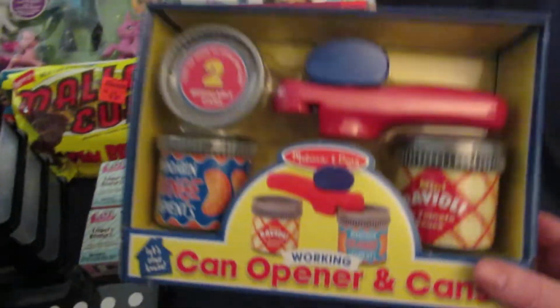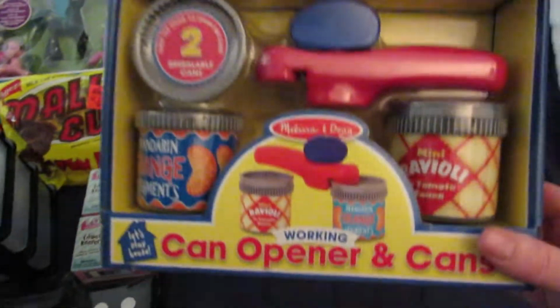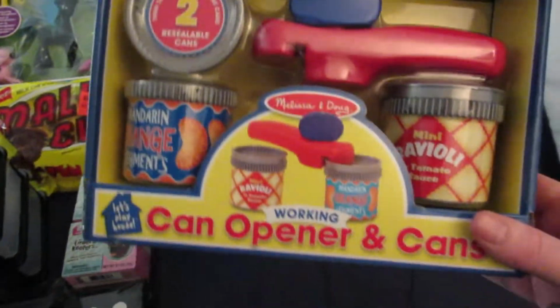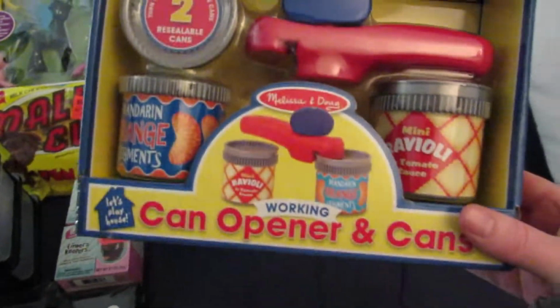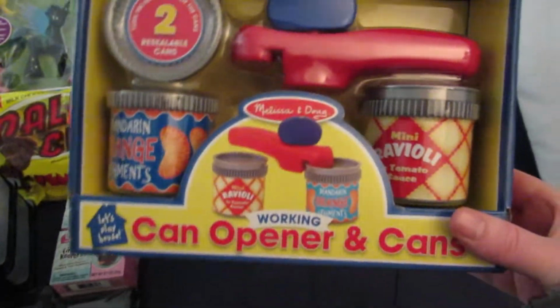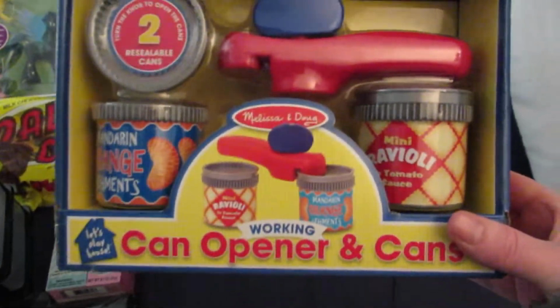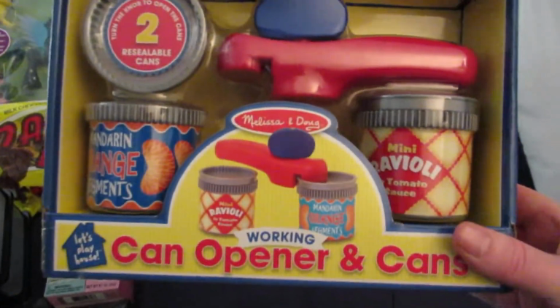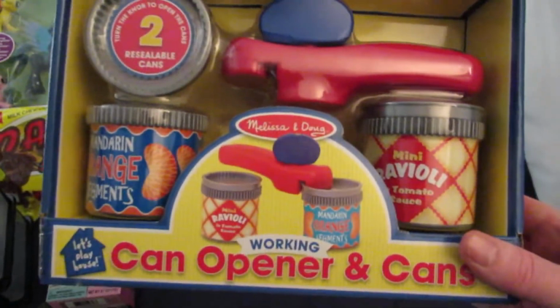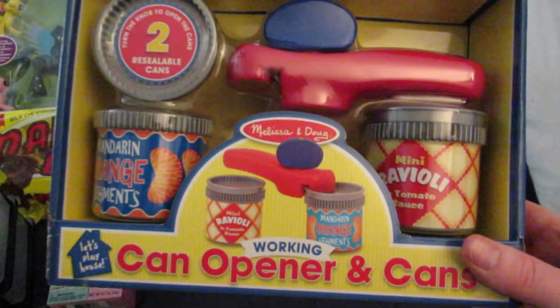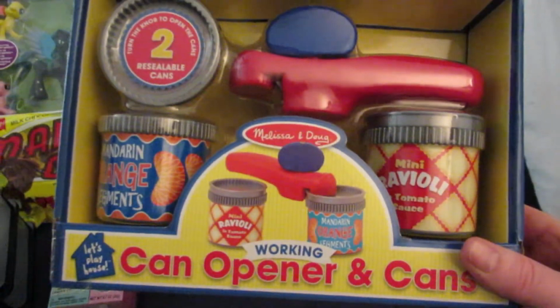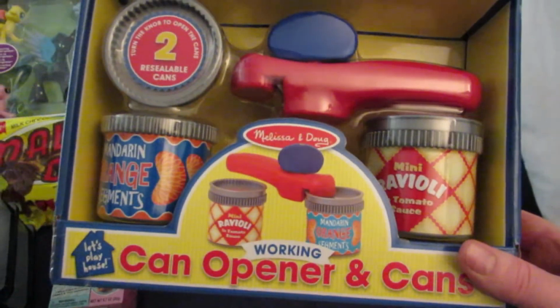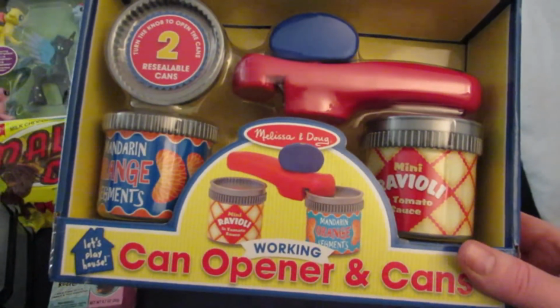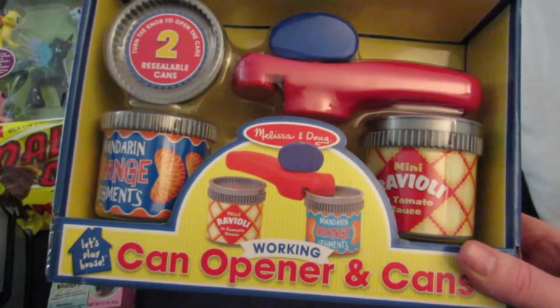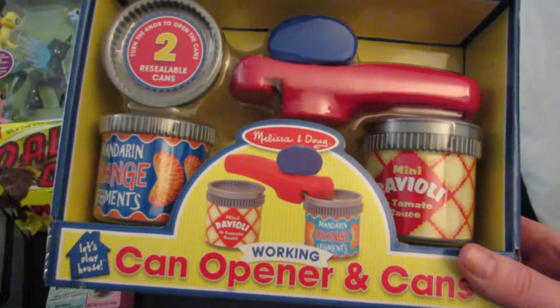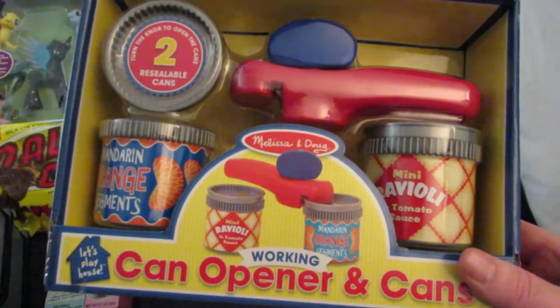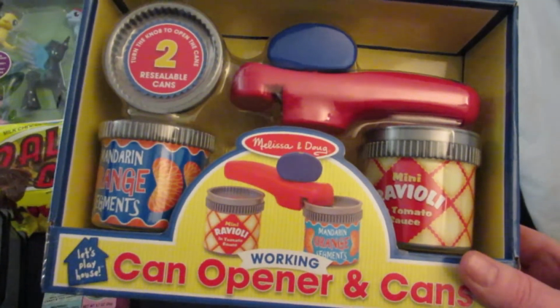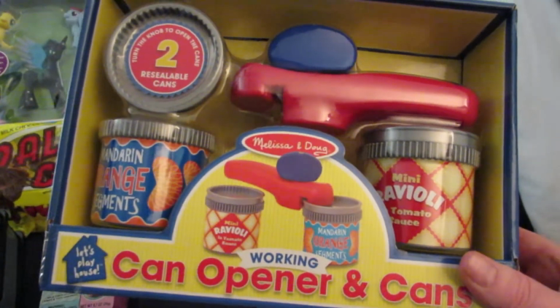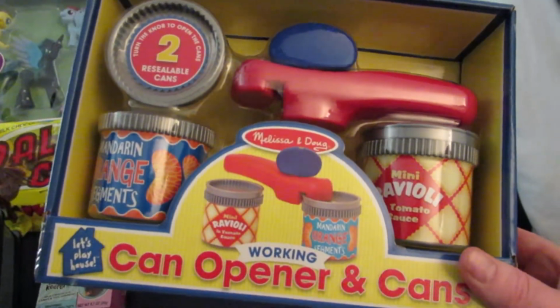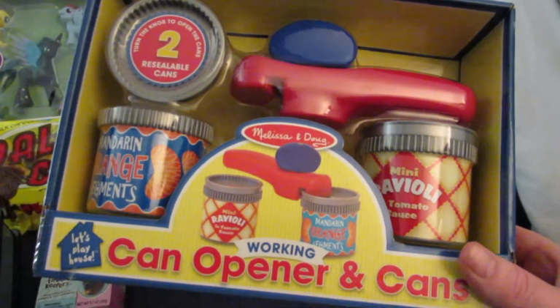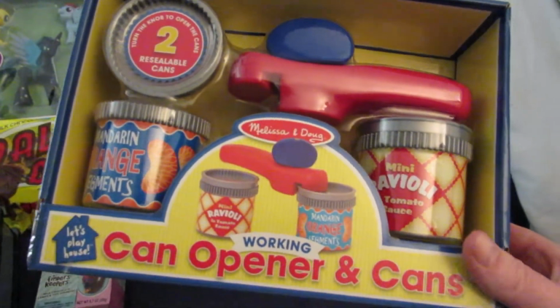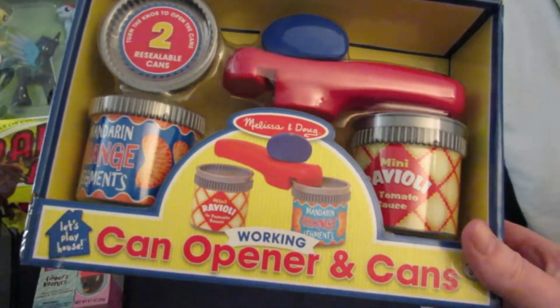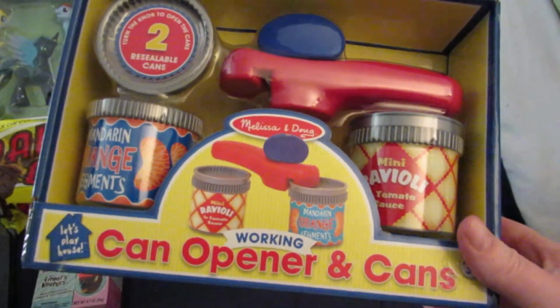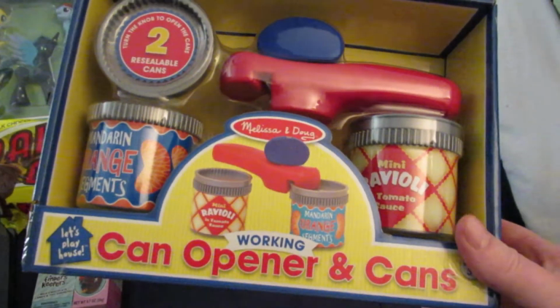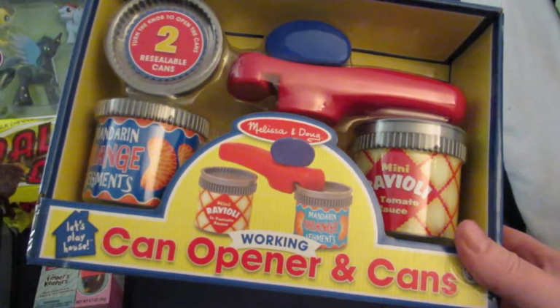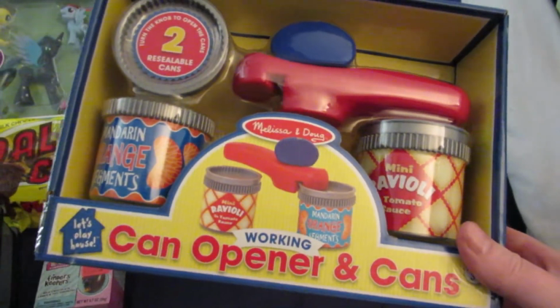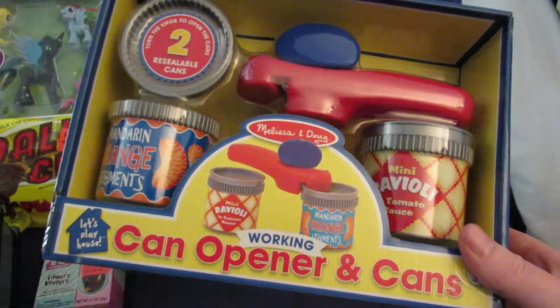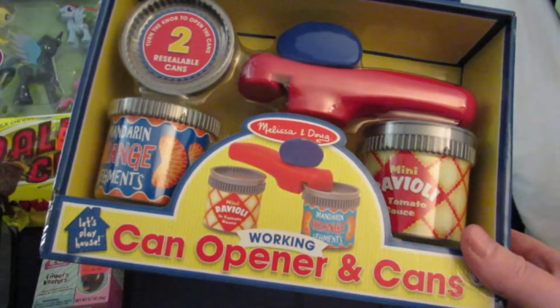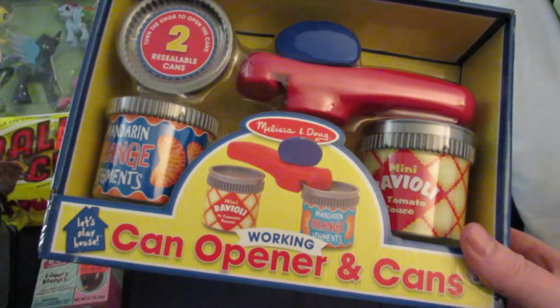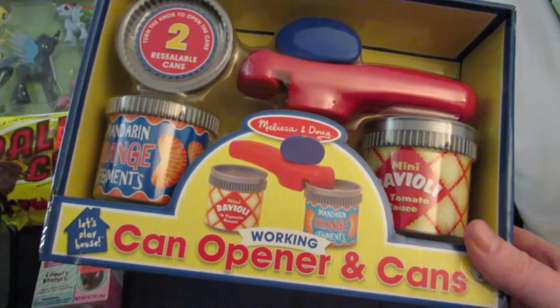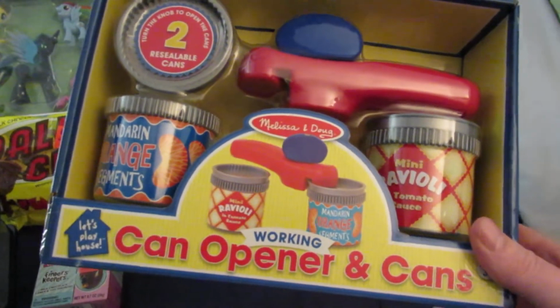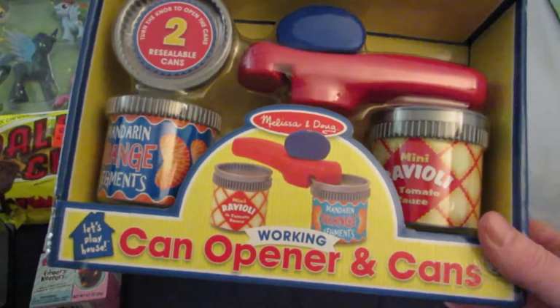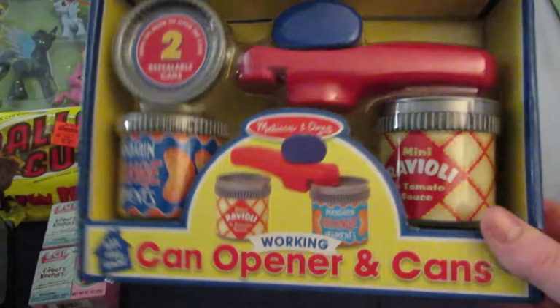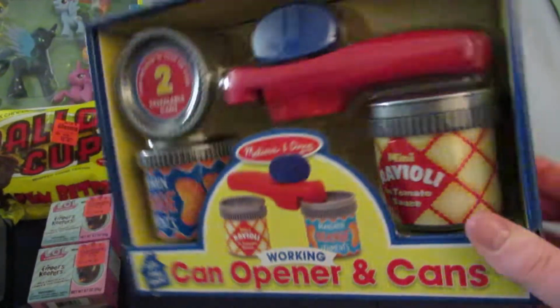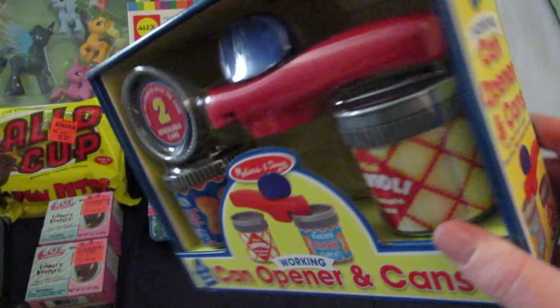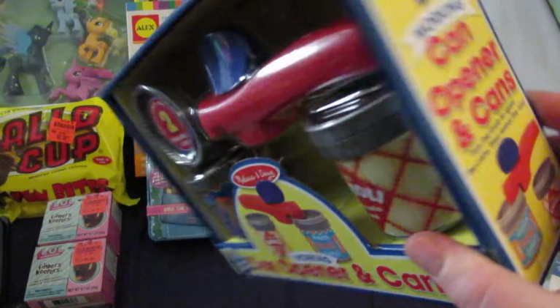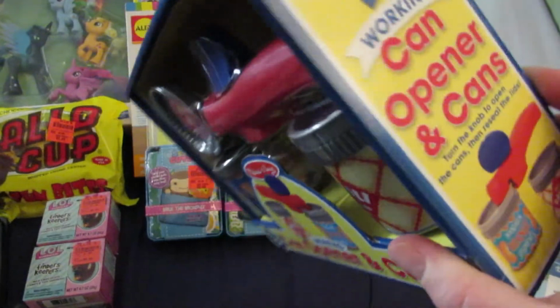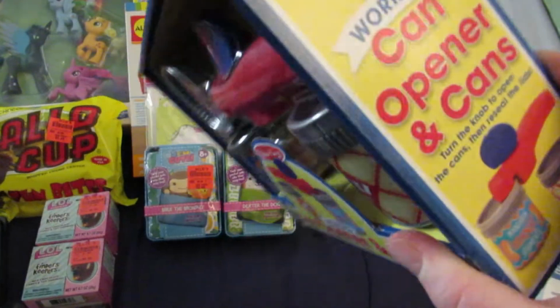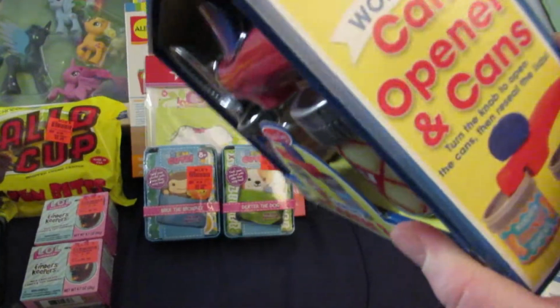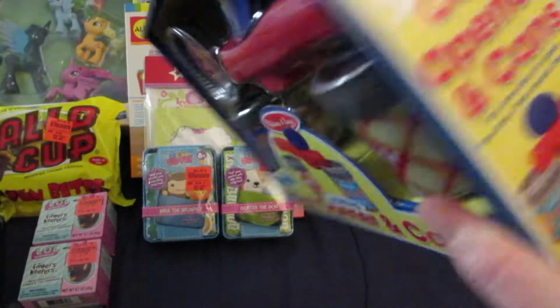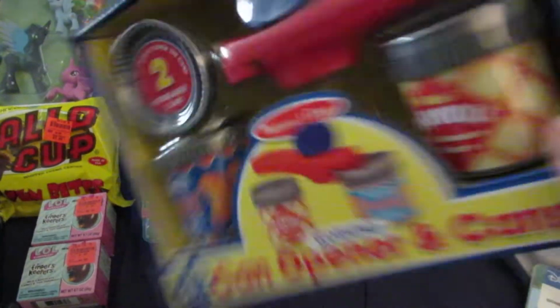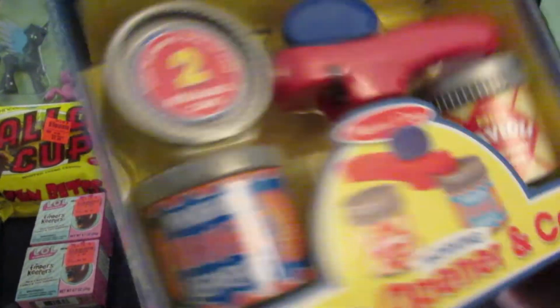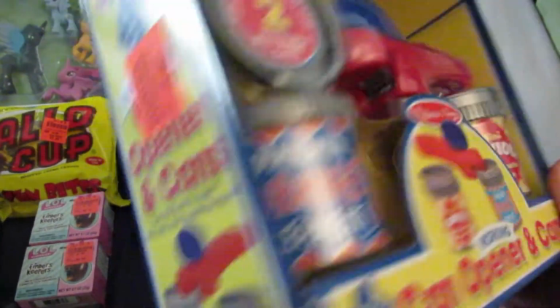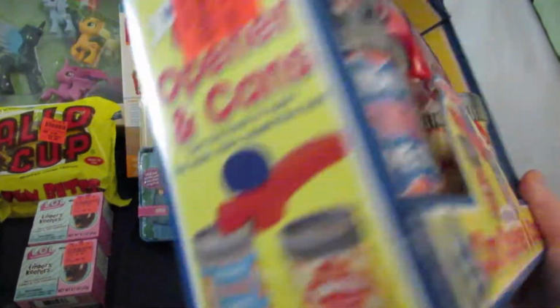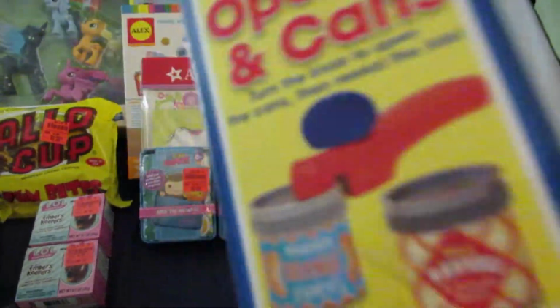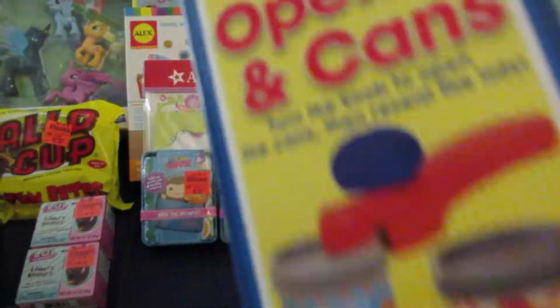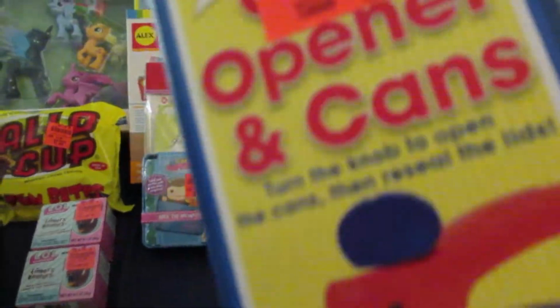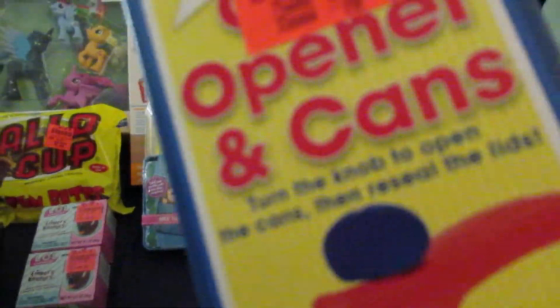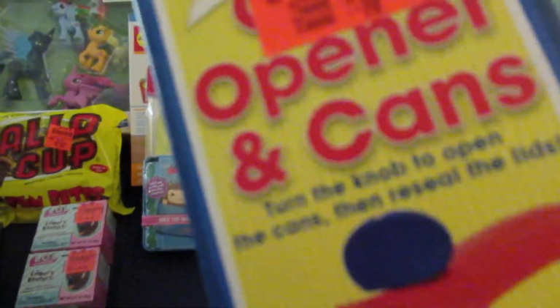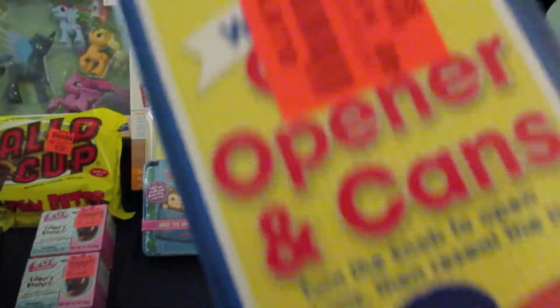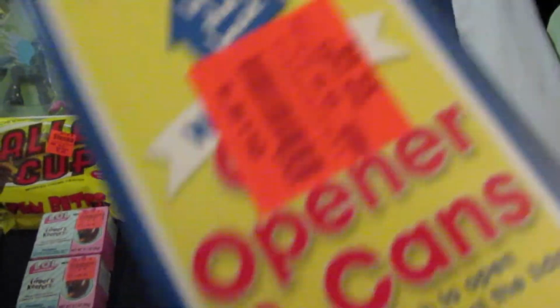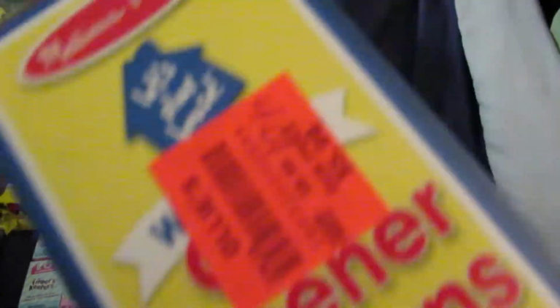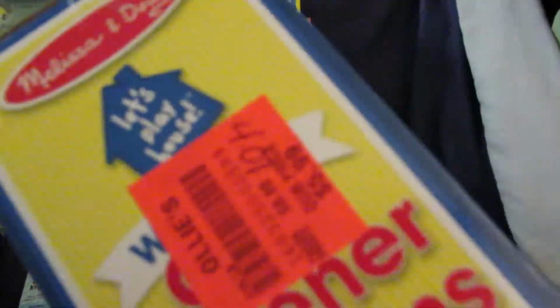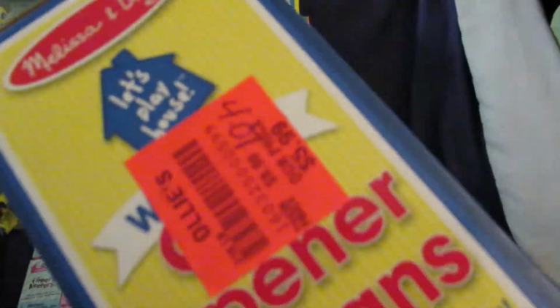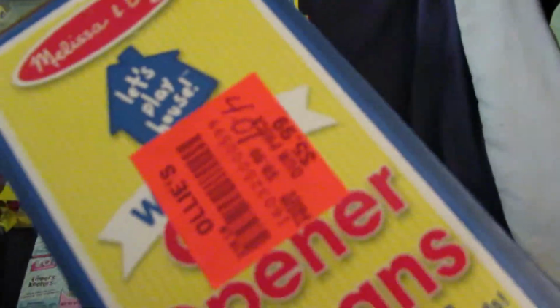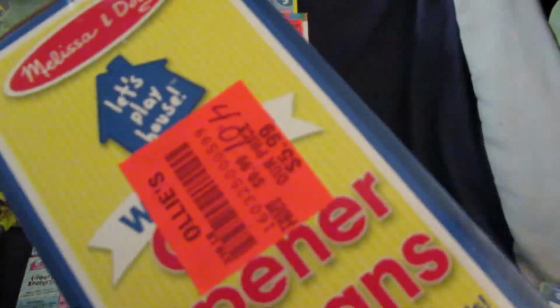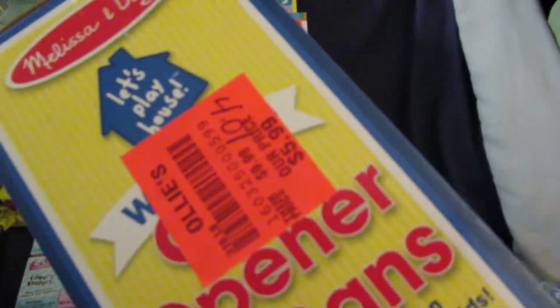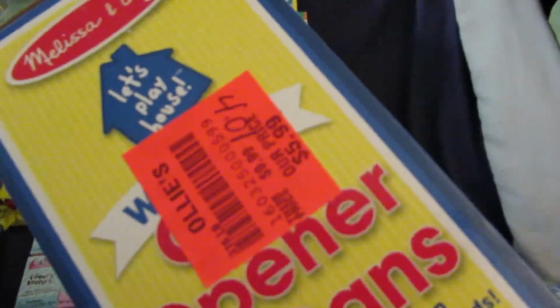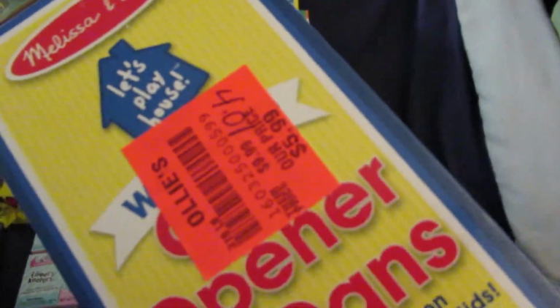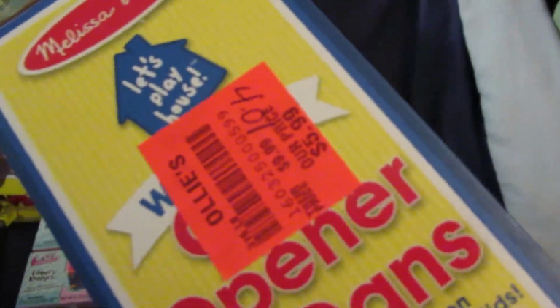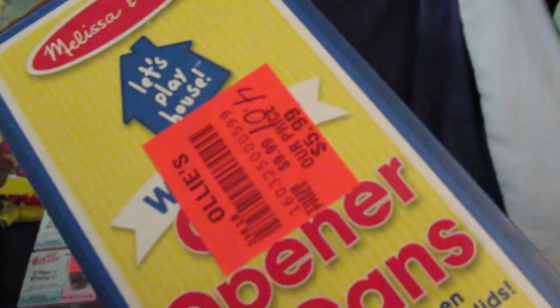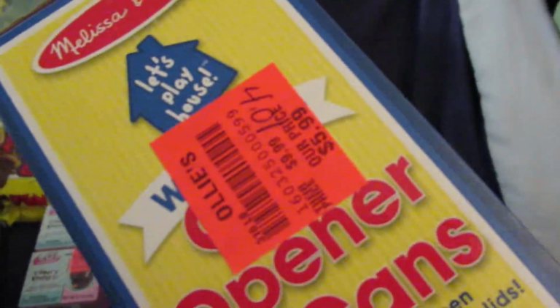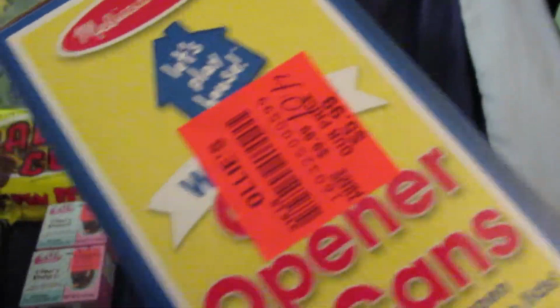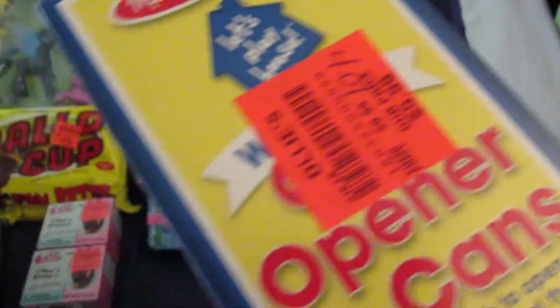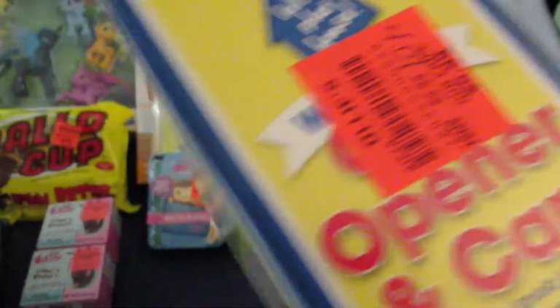Then we got this Melissa and Doug can opener and cans set, and it was $4.01.